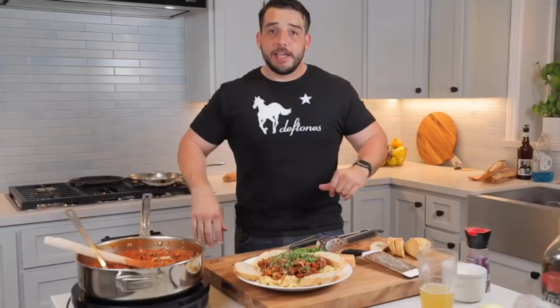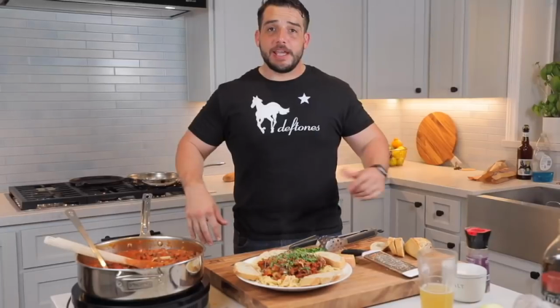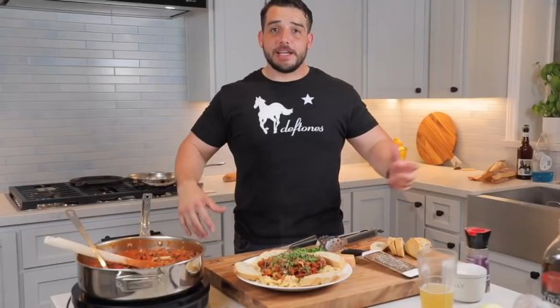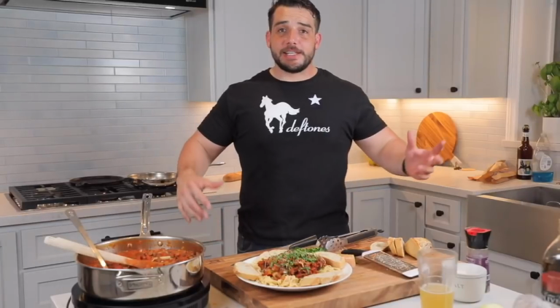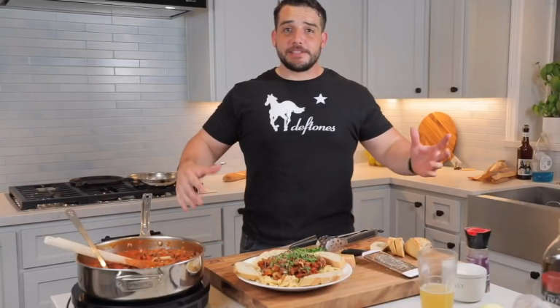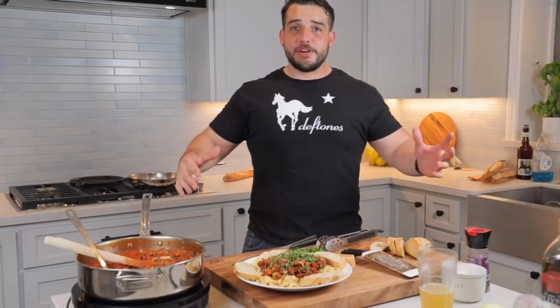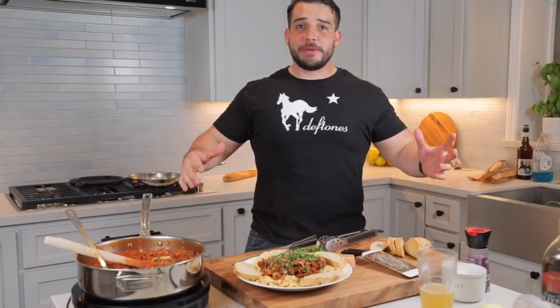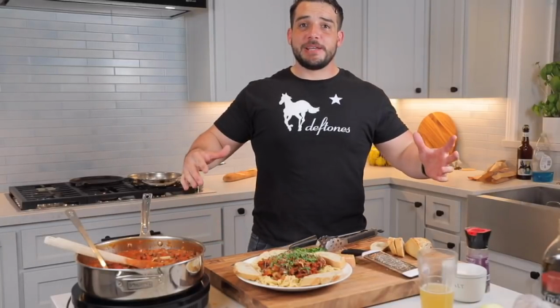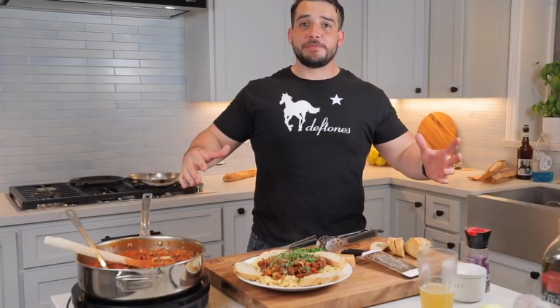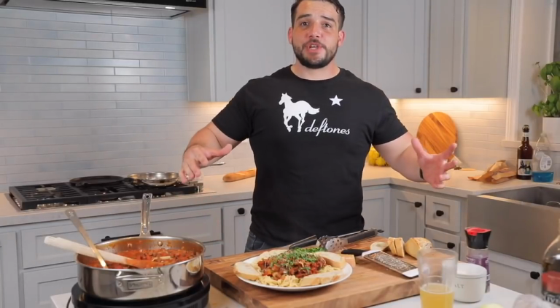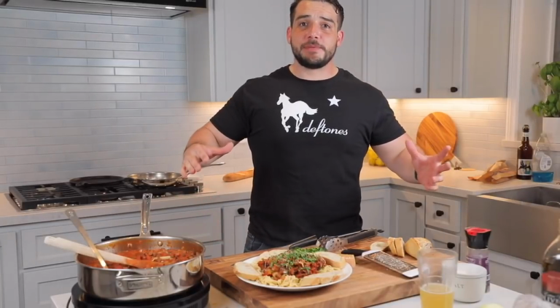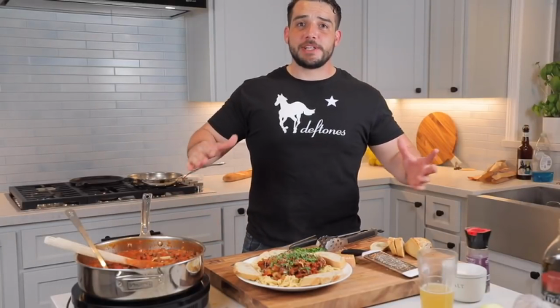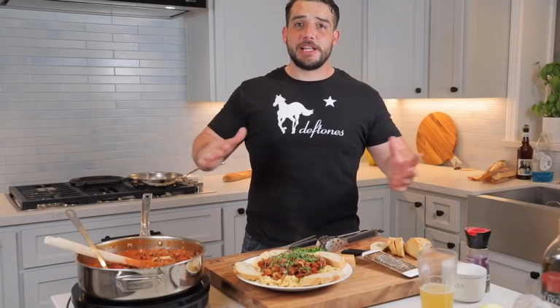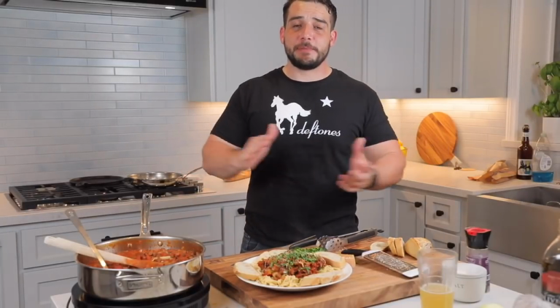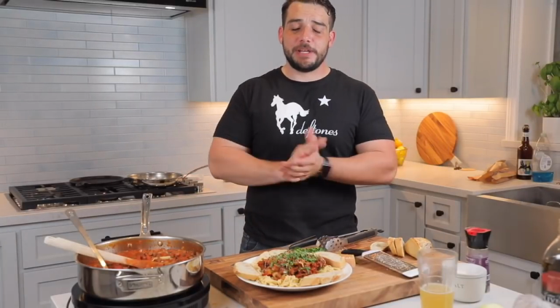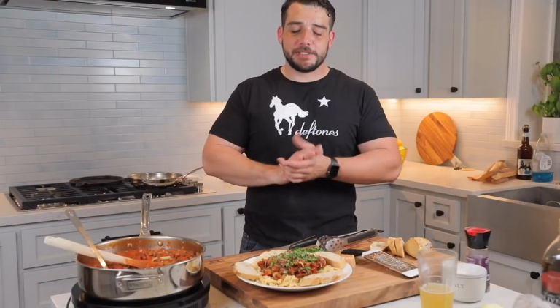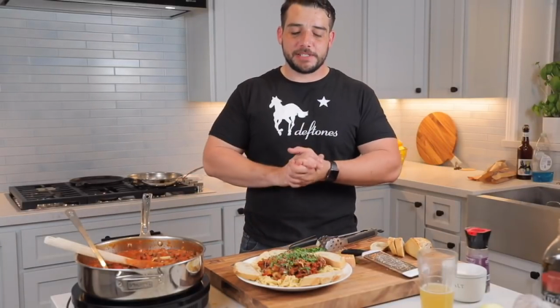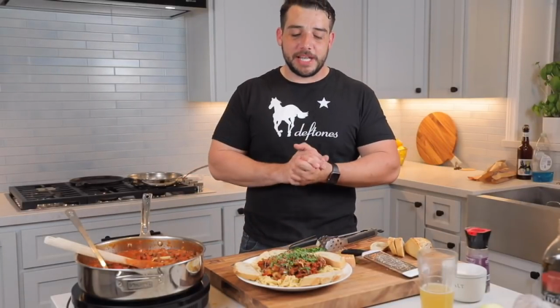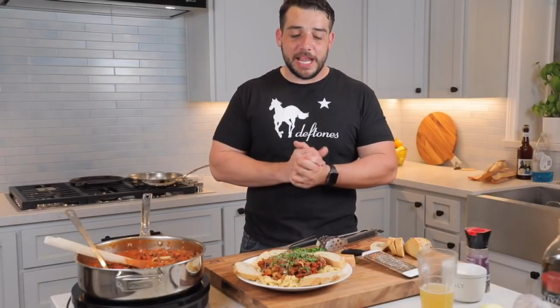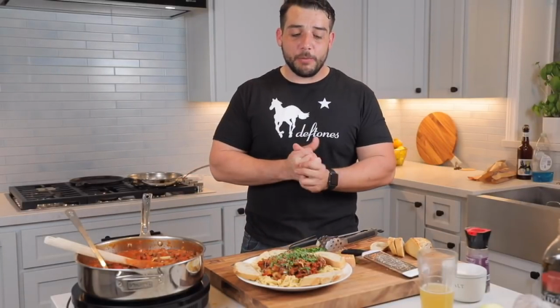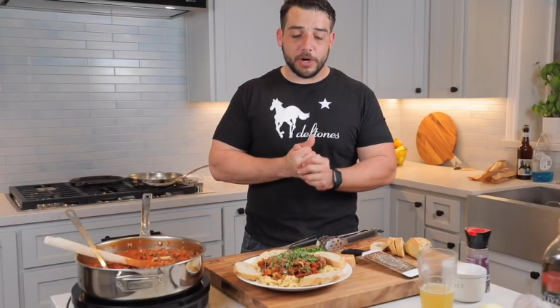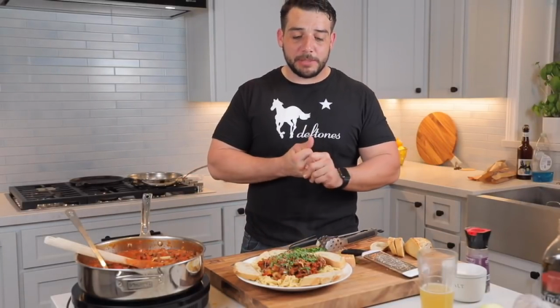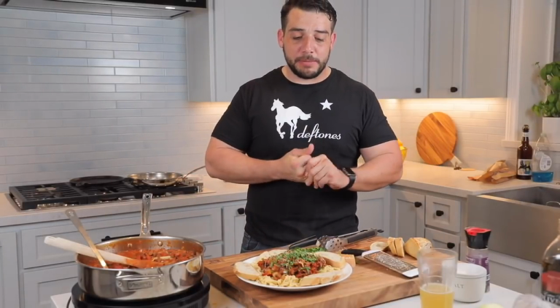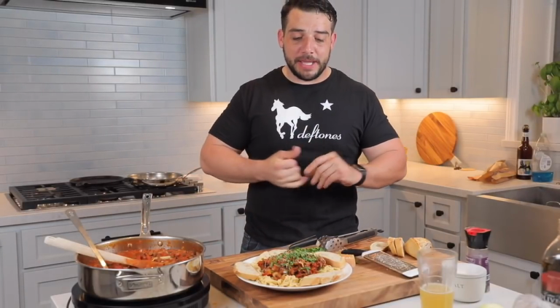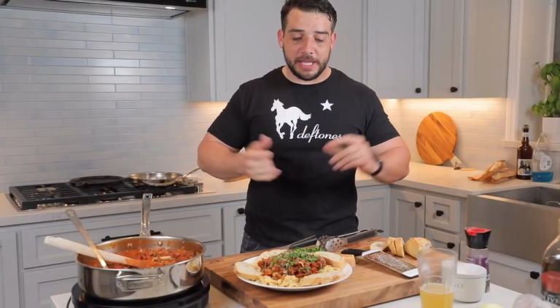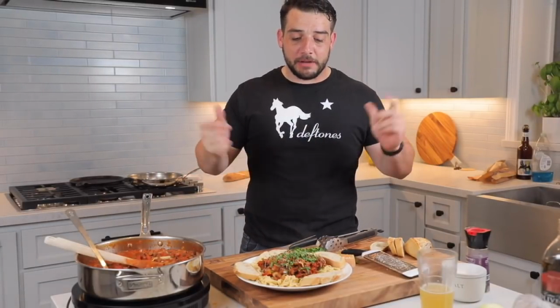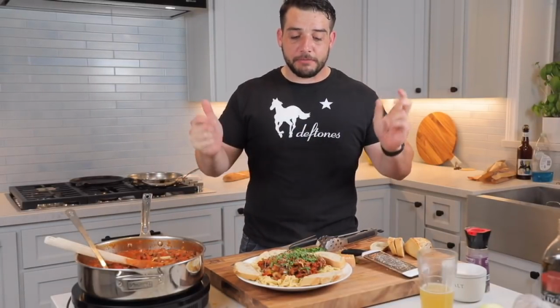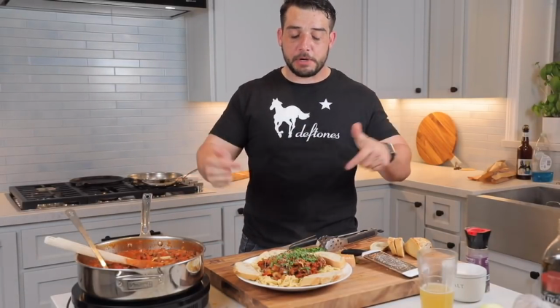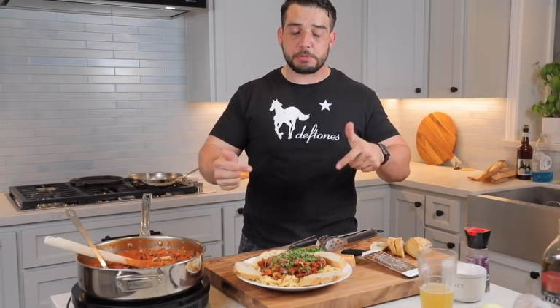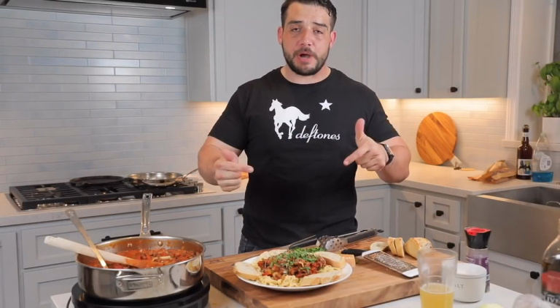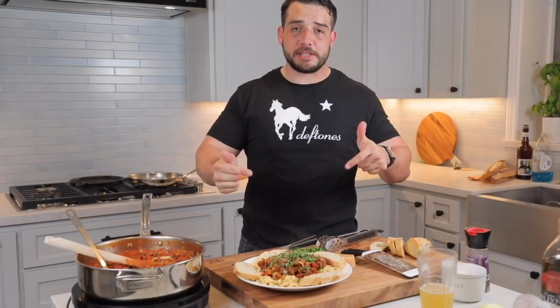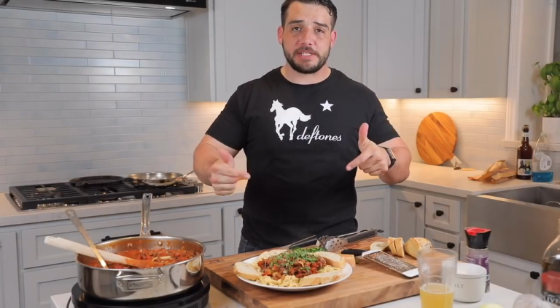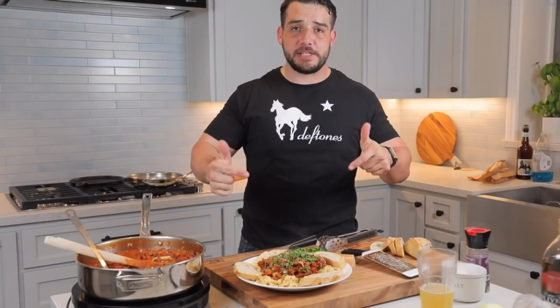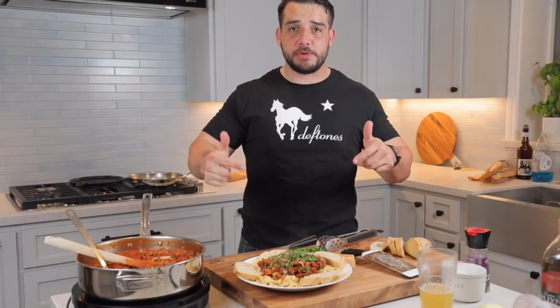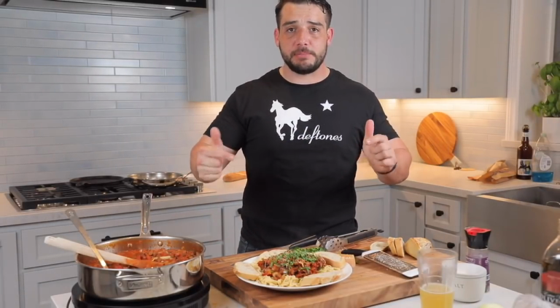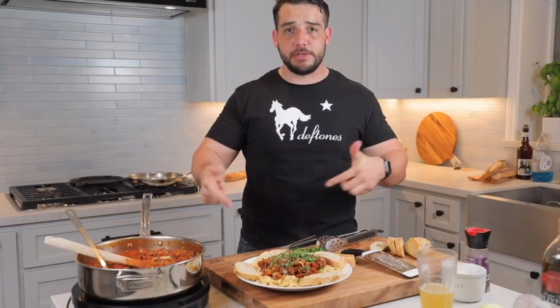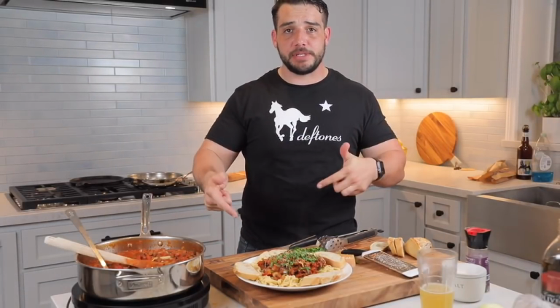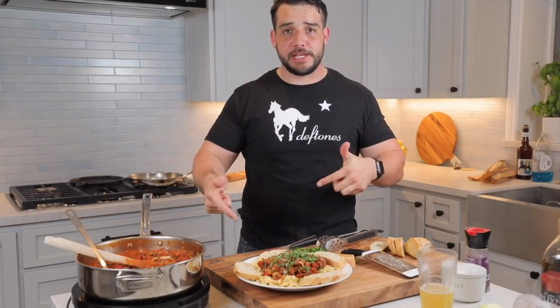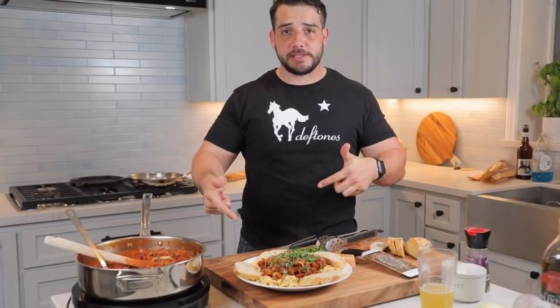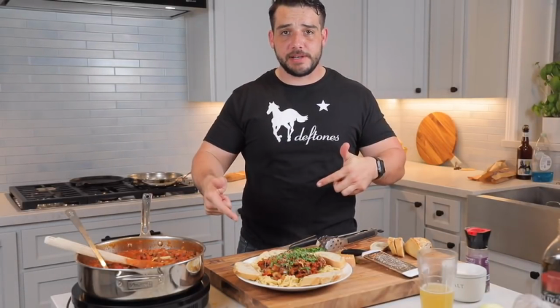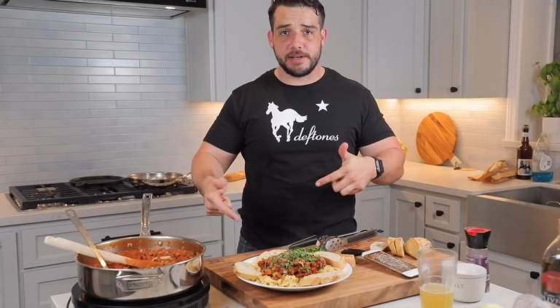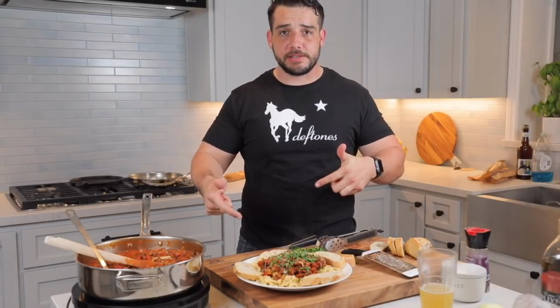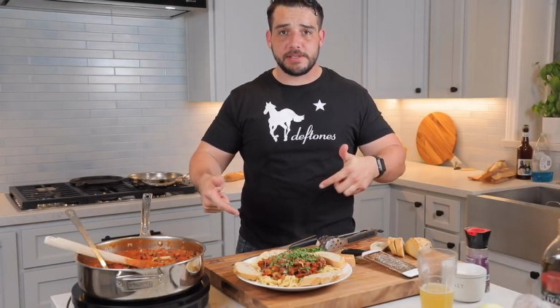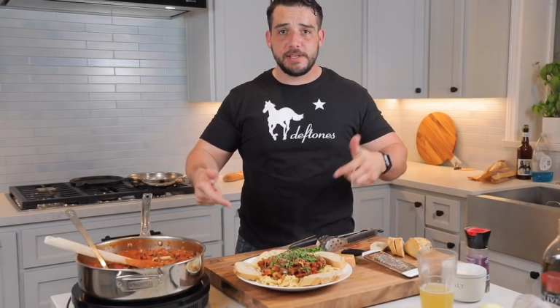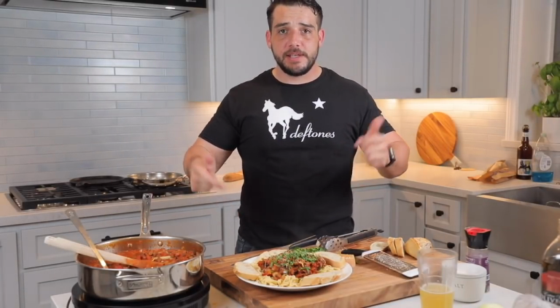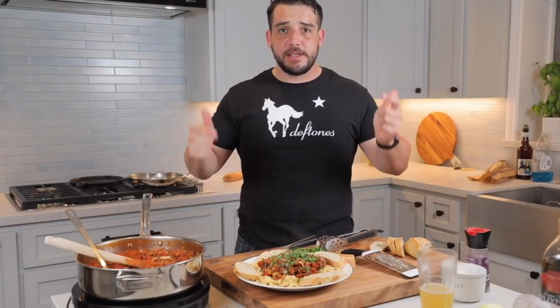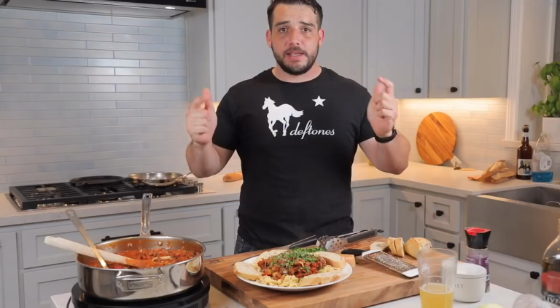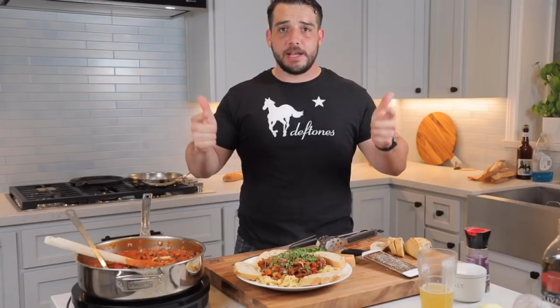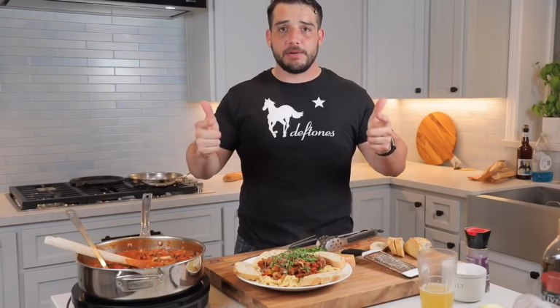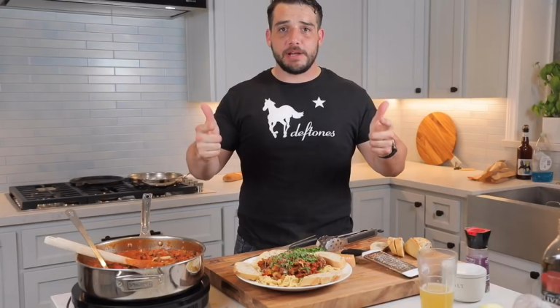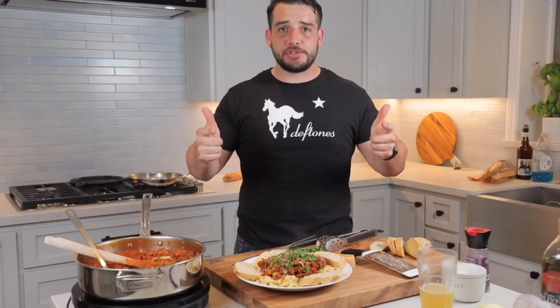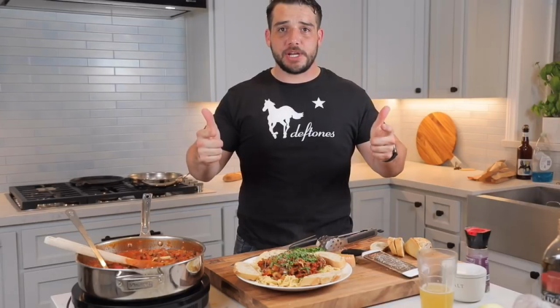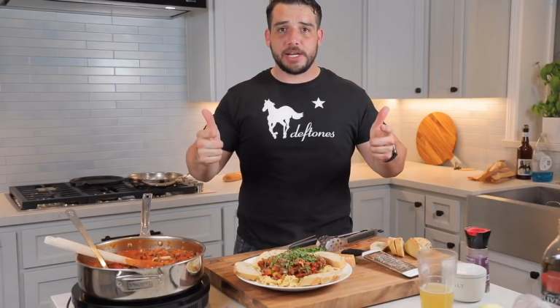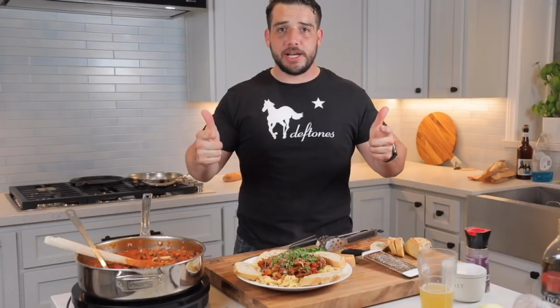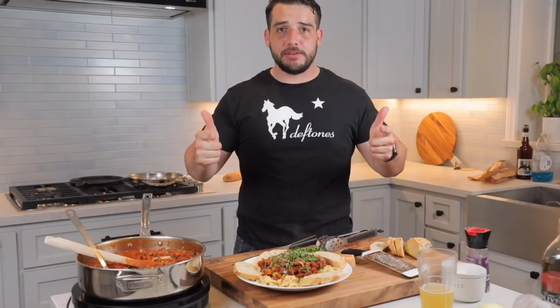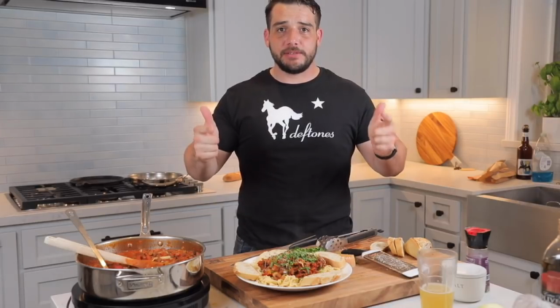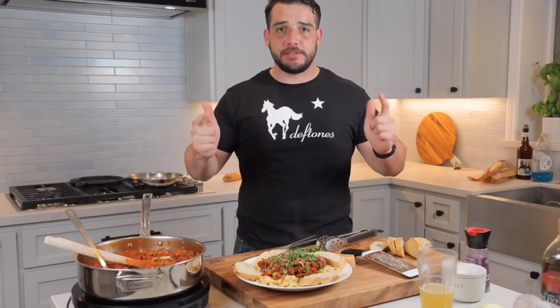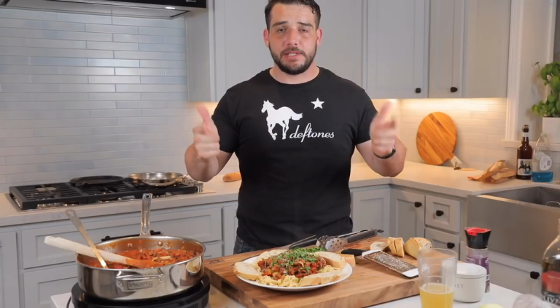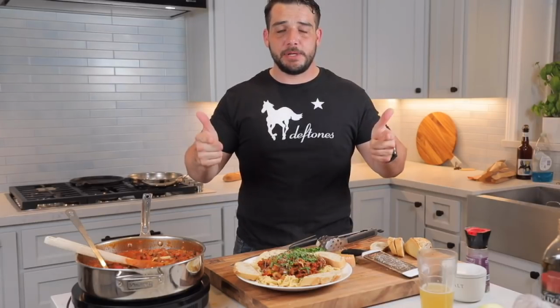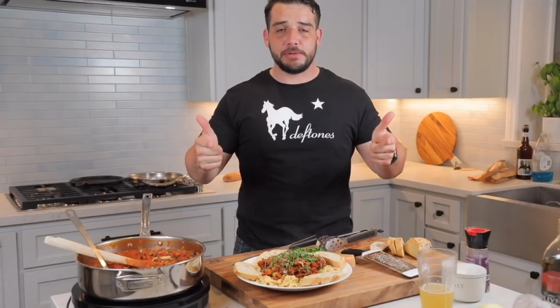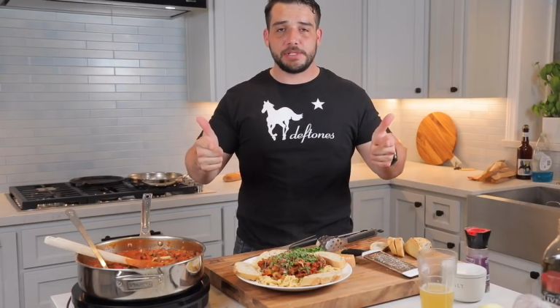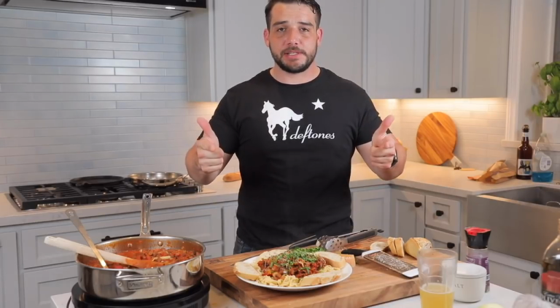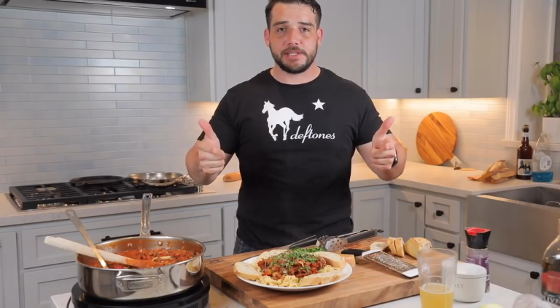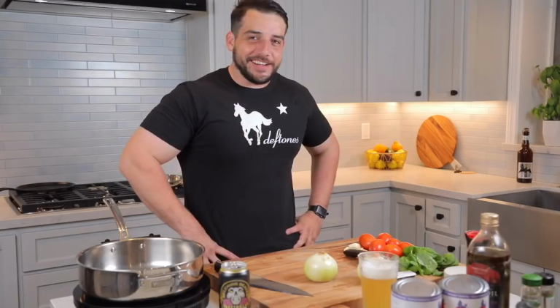Hey guys, how's it going? My name is James and I like beers. Today we're going to be making fresh pasta with a bolognese sauce. Hang around, check it out. Let me know what you guys think.